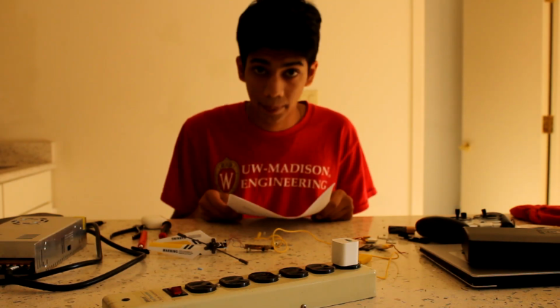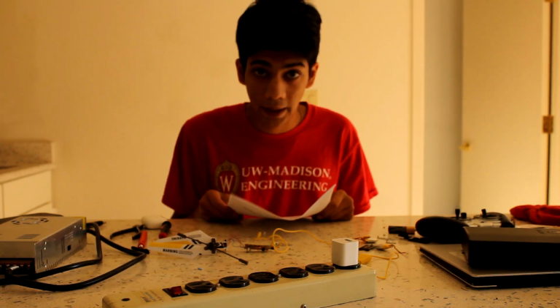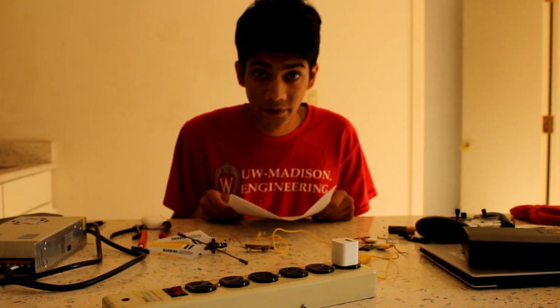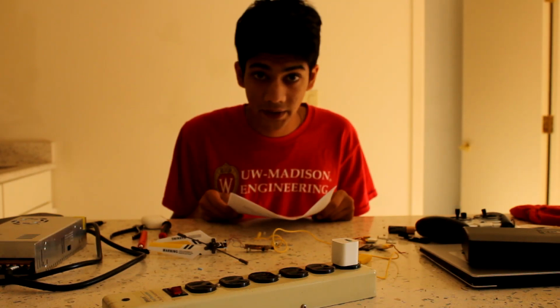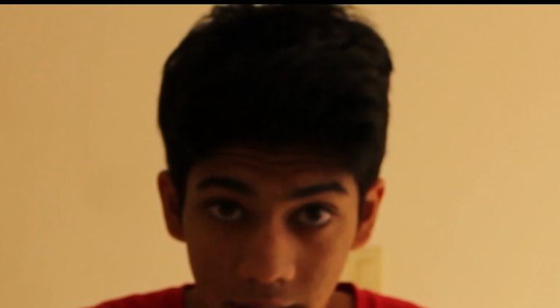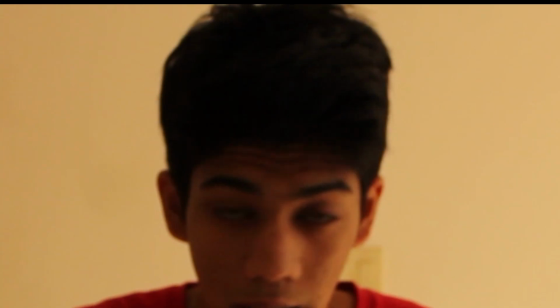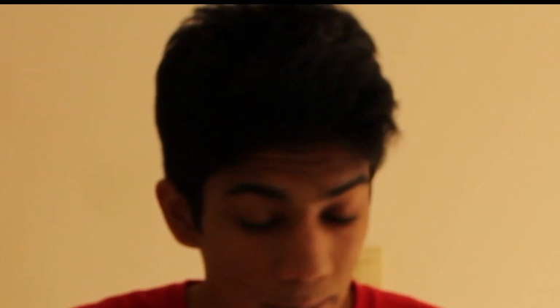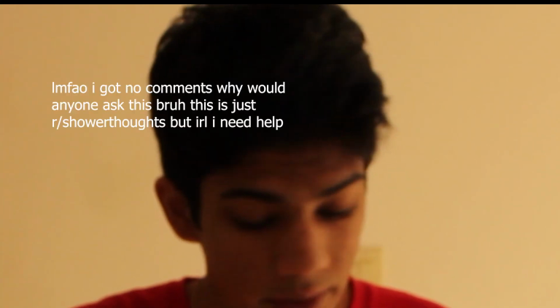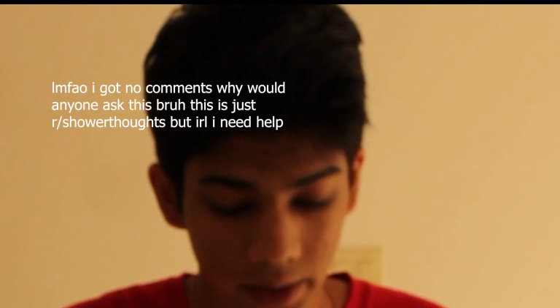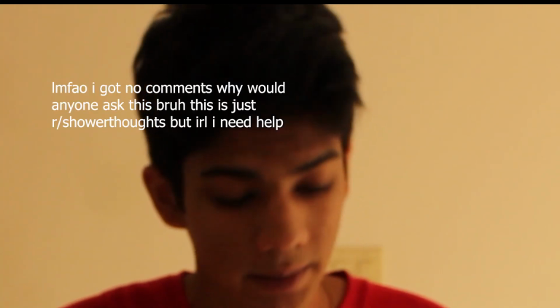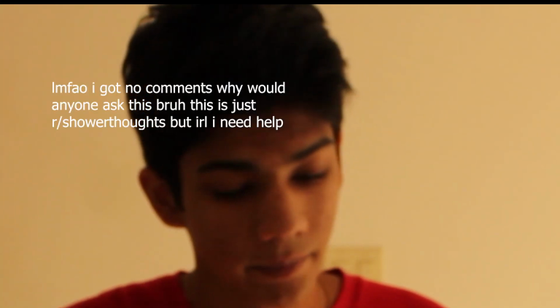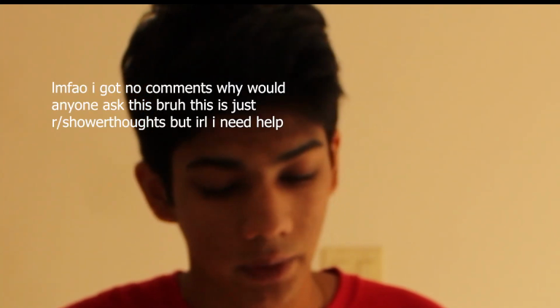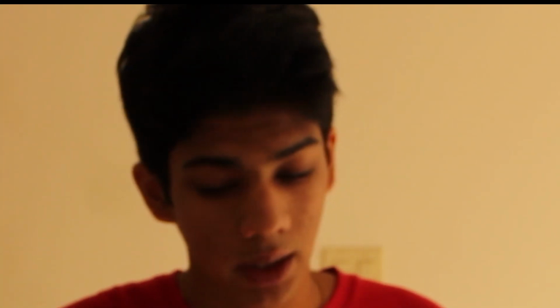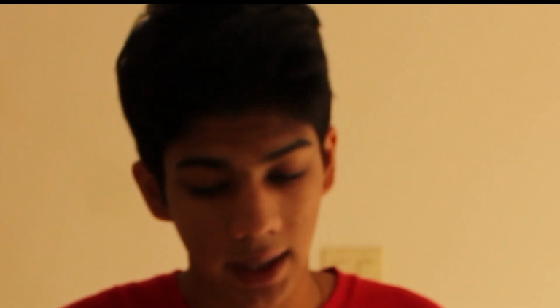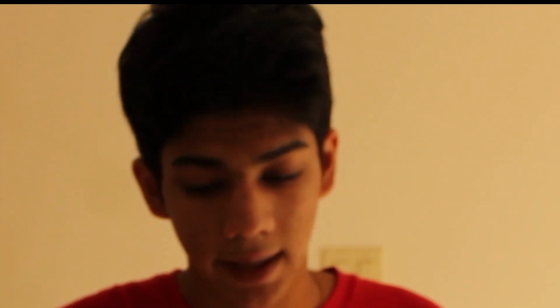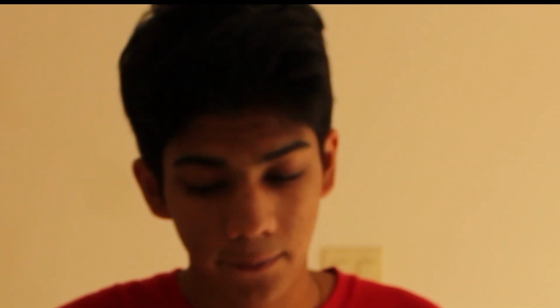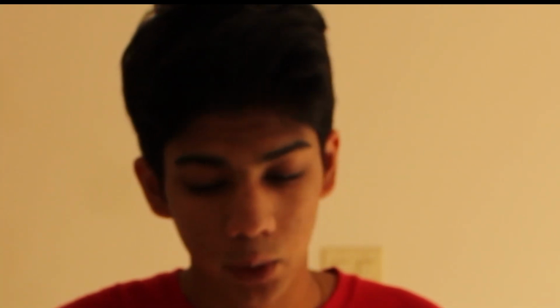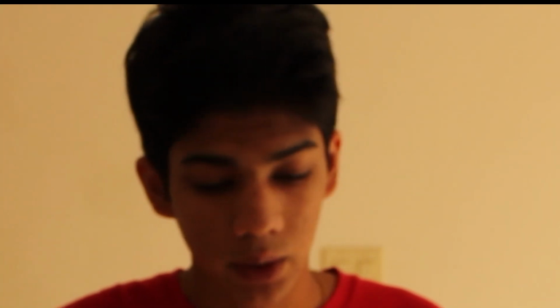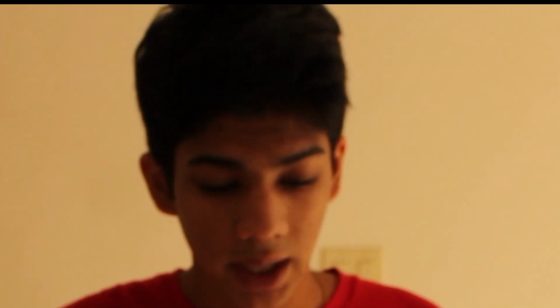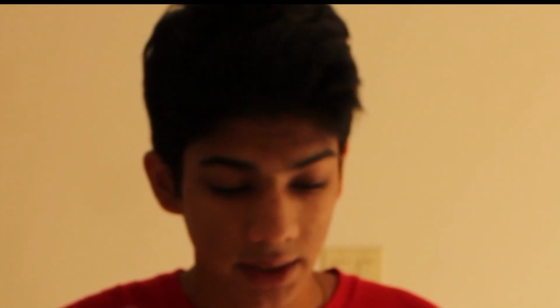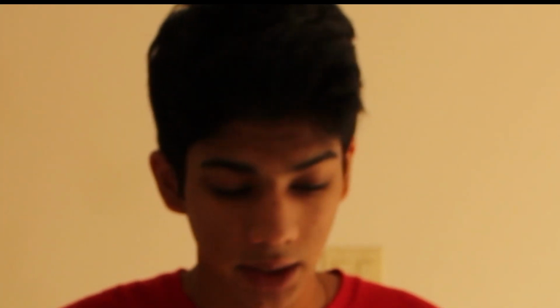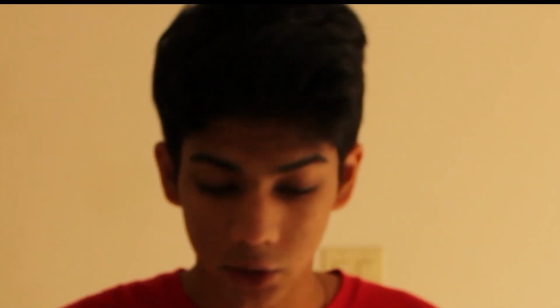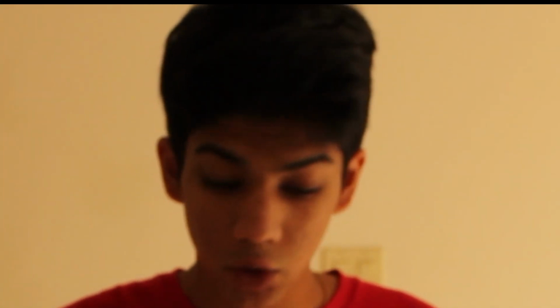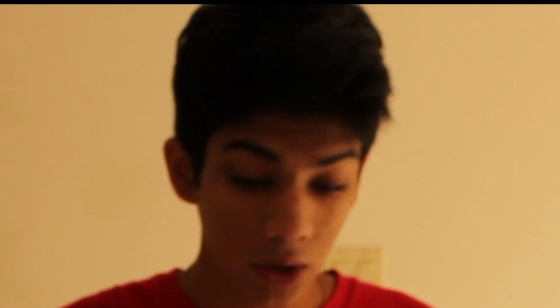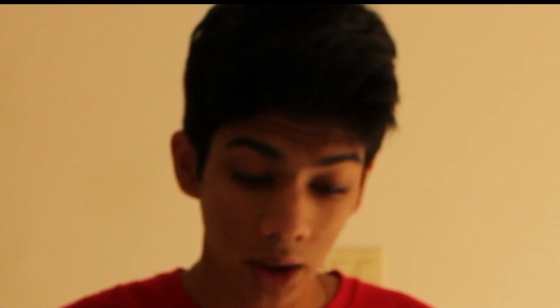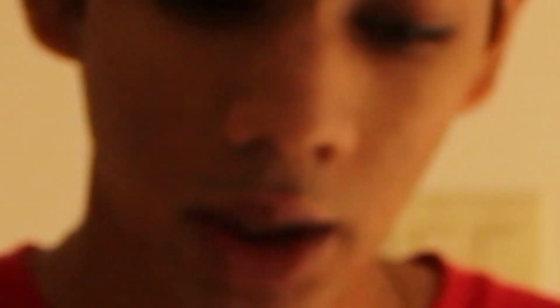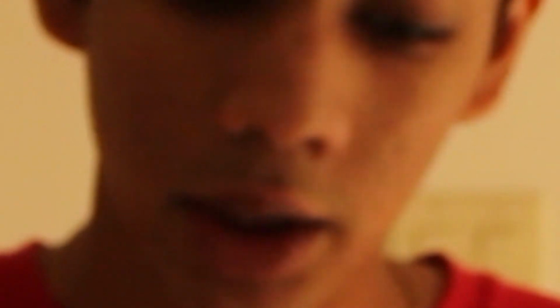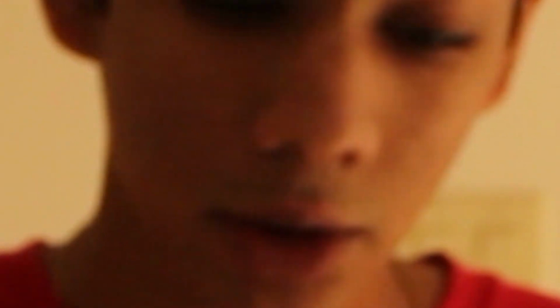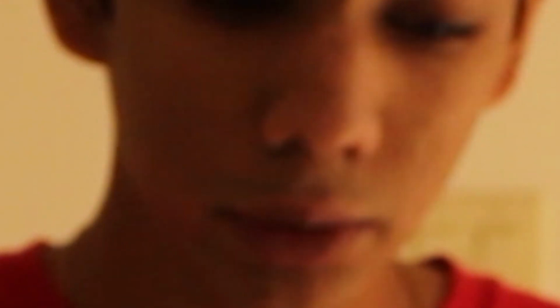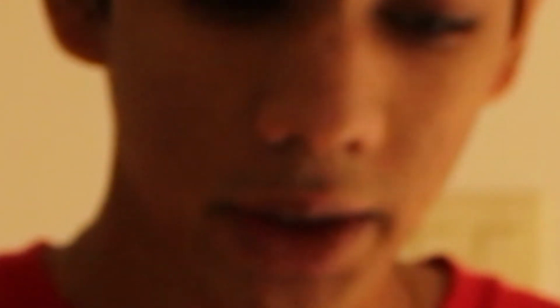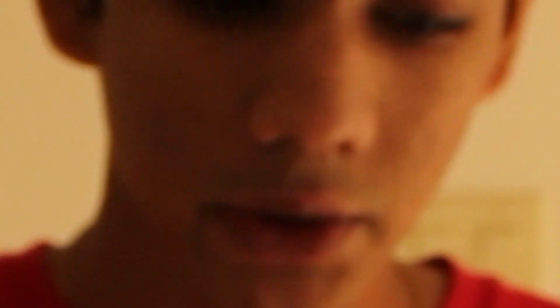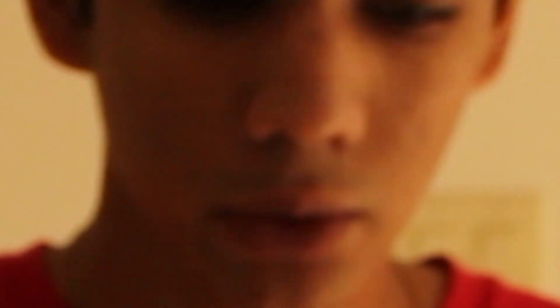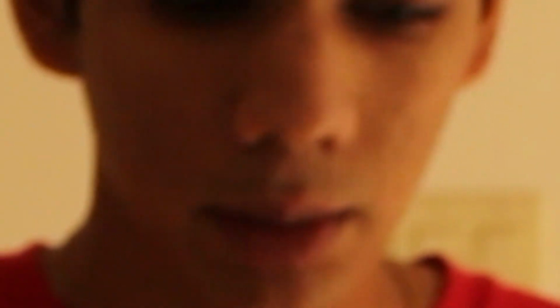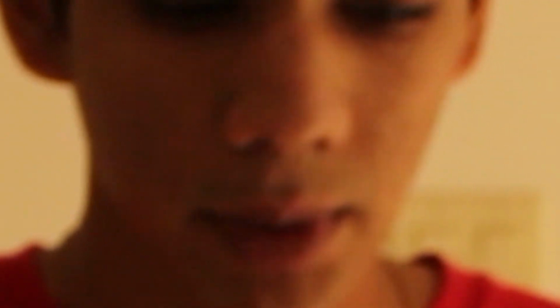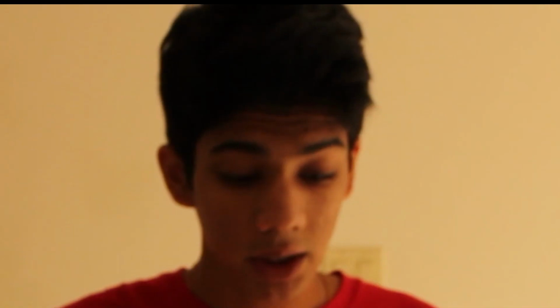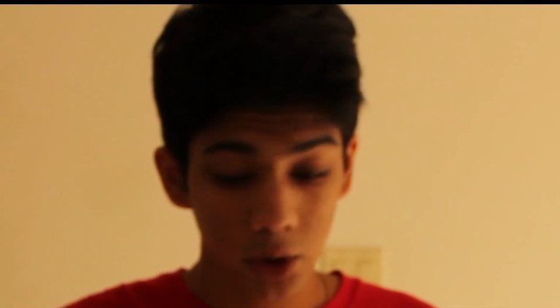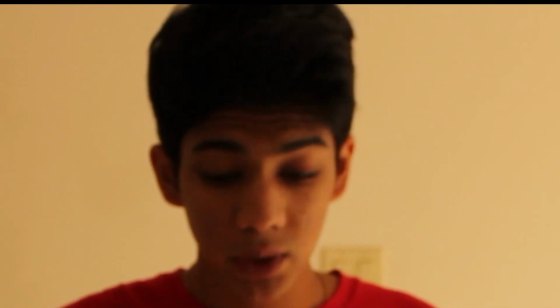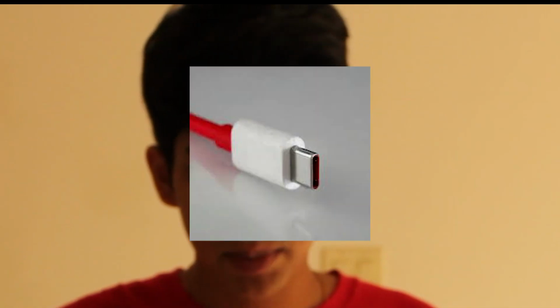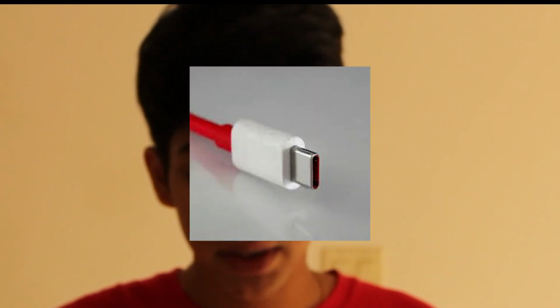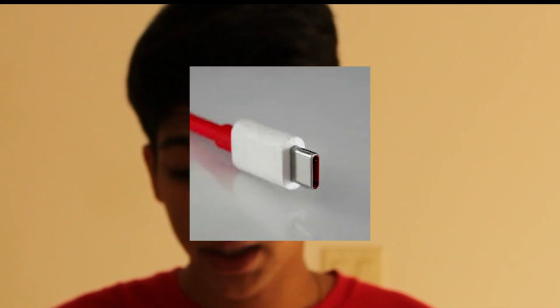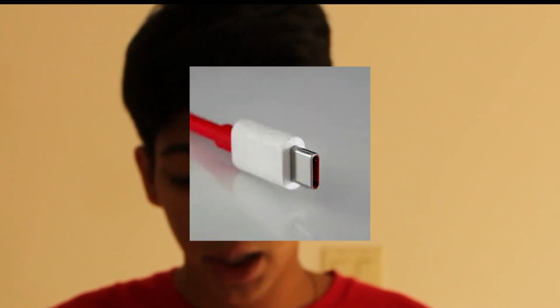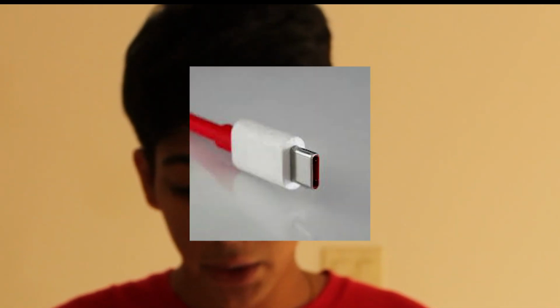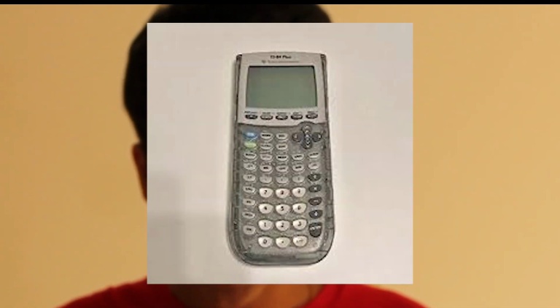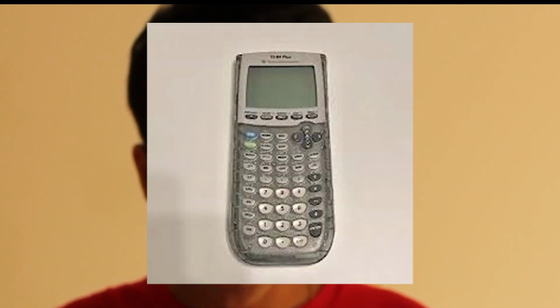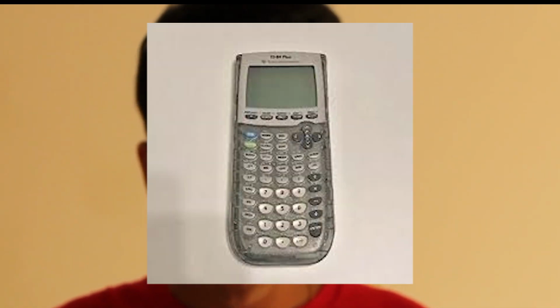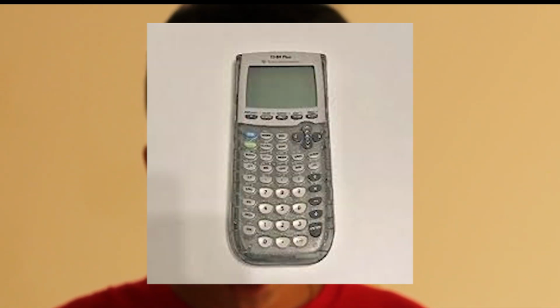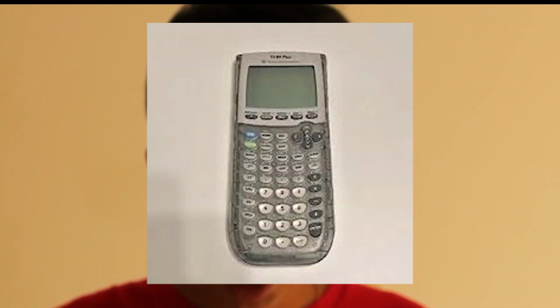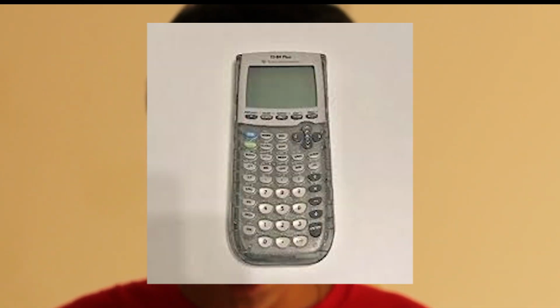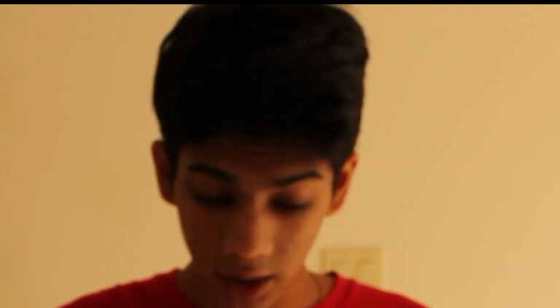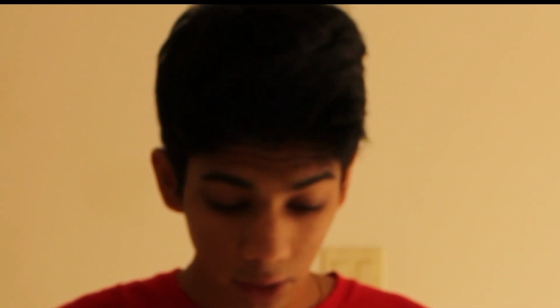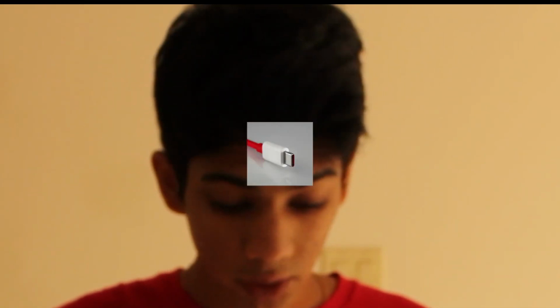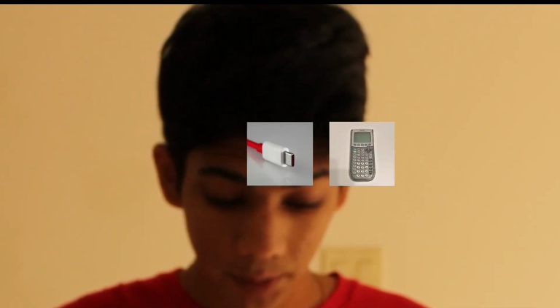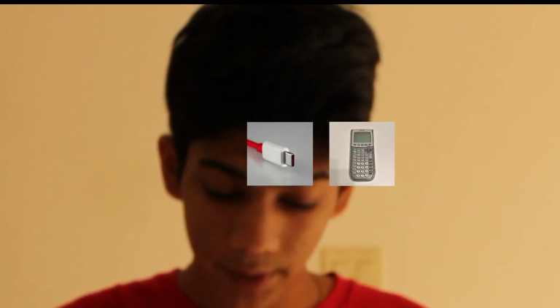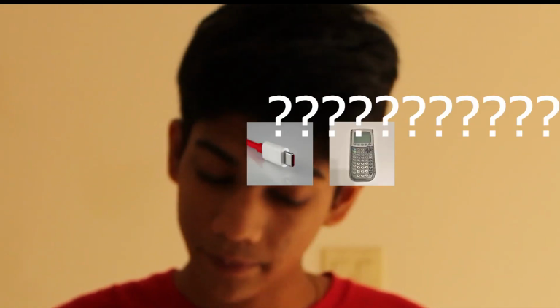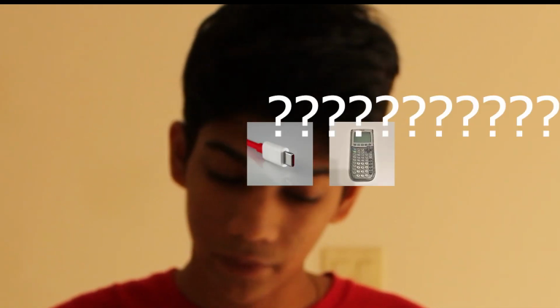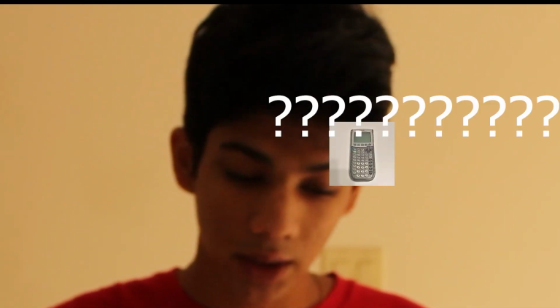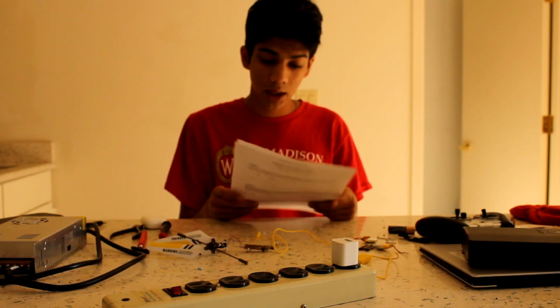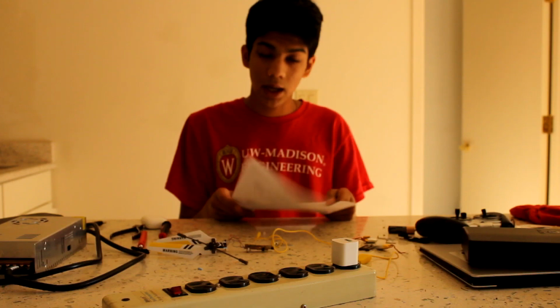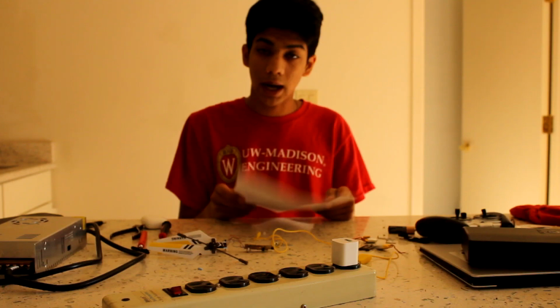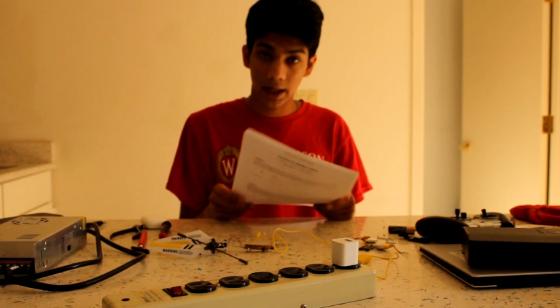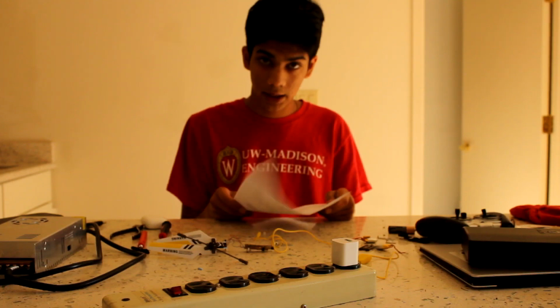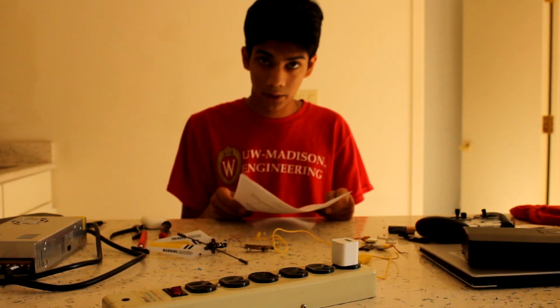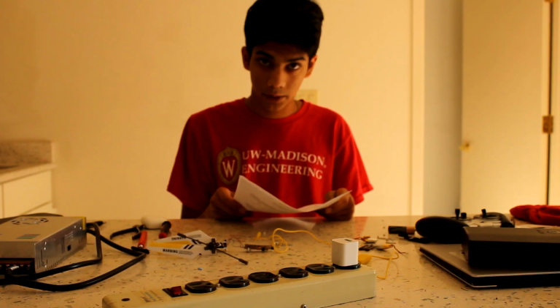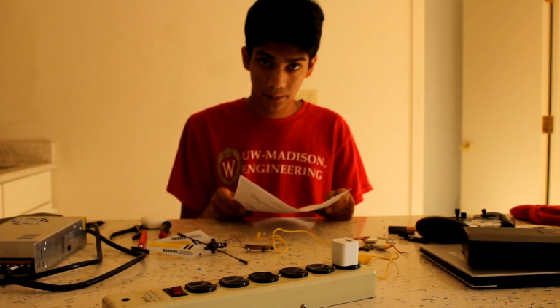I've seen the comments. Everyone asks, Surya, do this. Surya, make a USB-C calculator. I hear you.